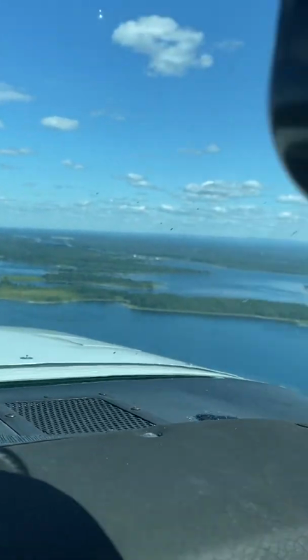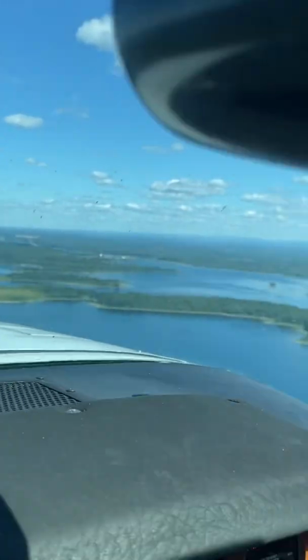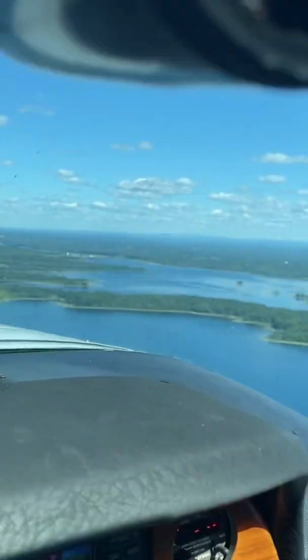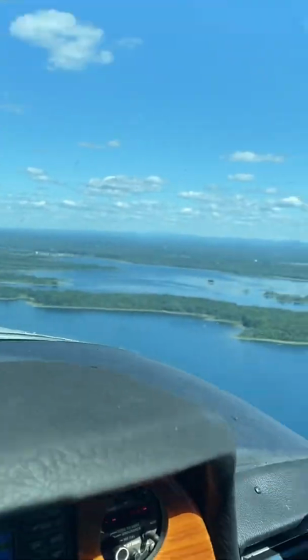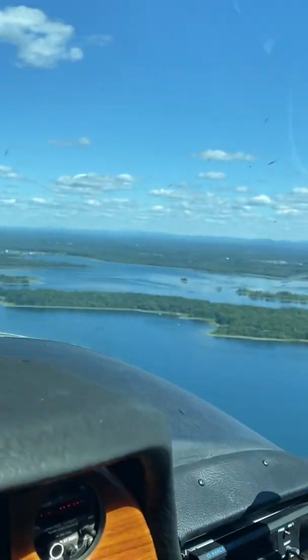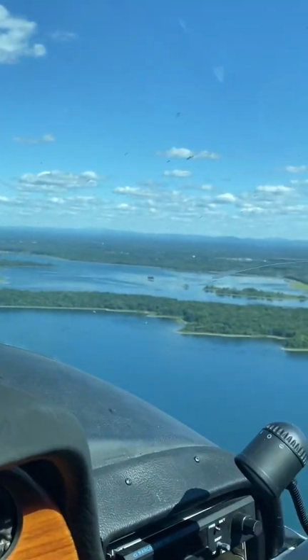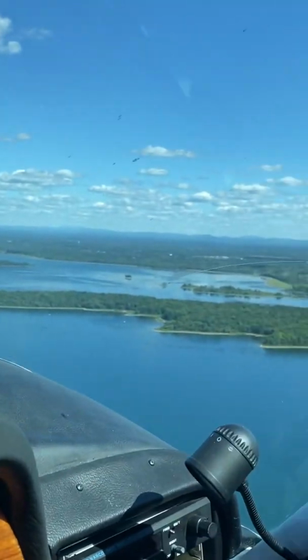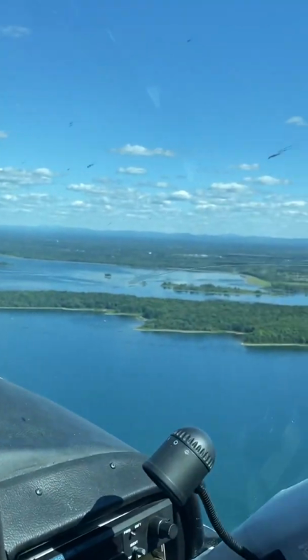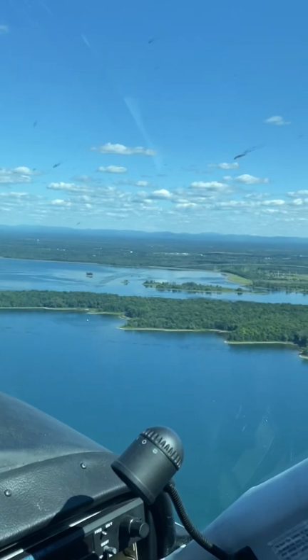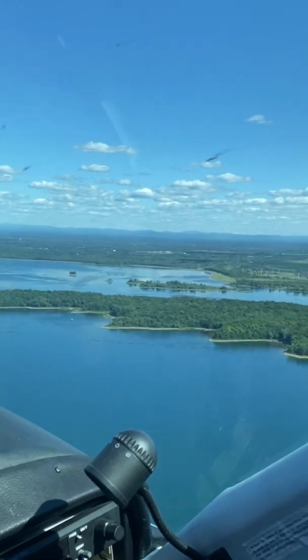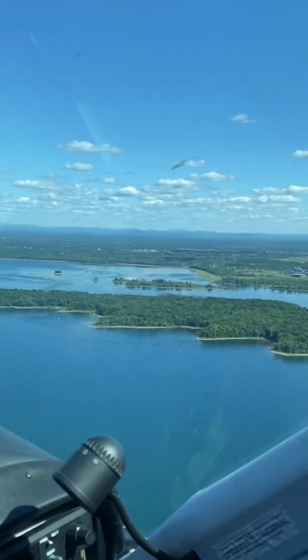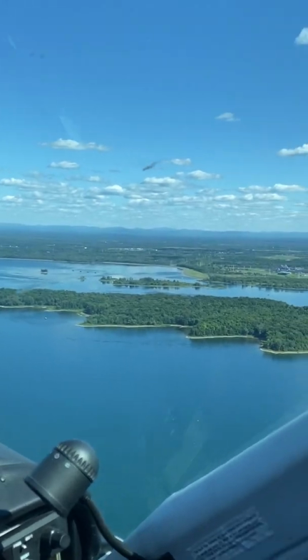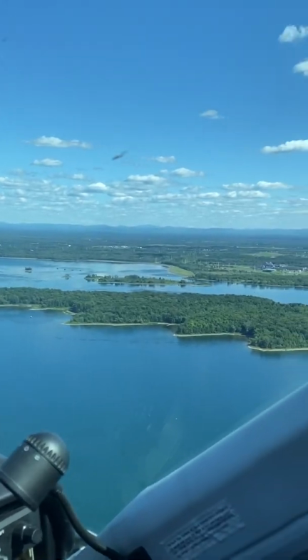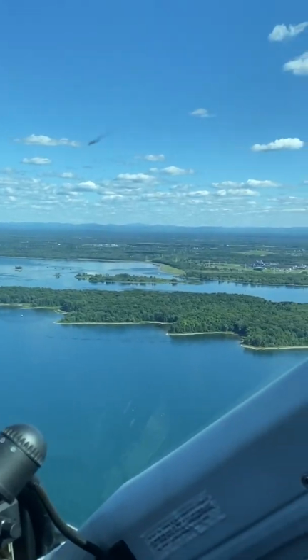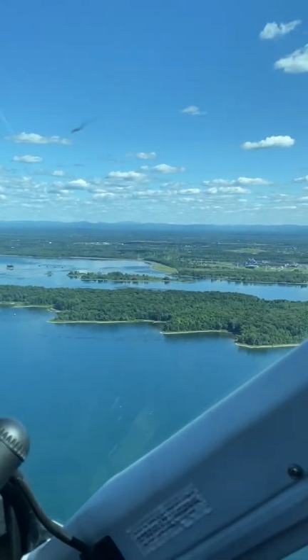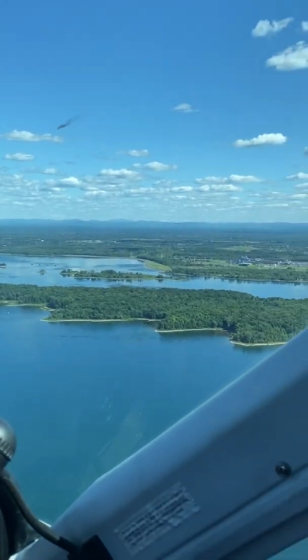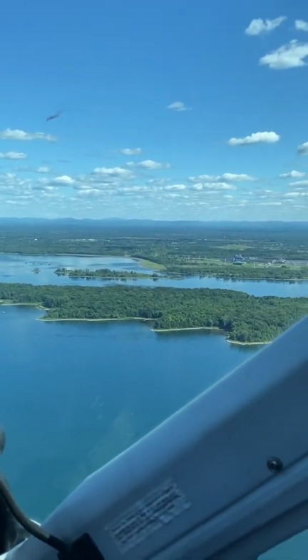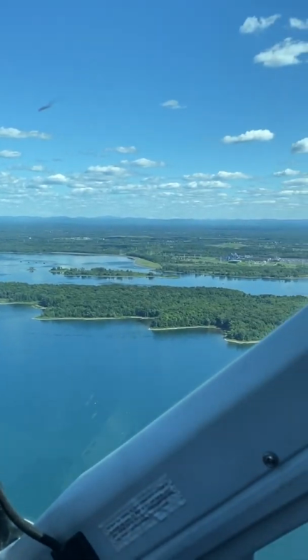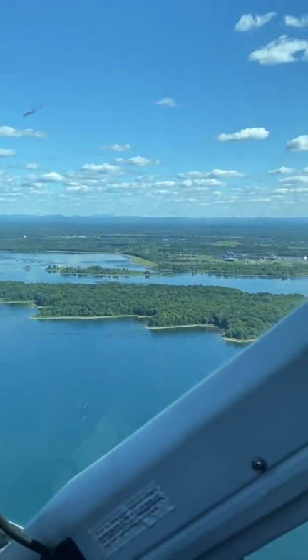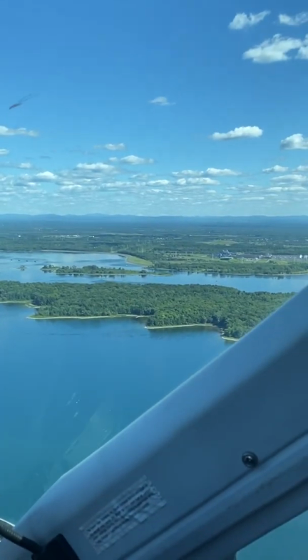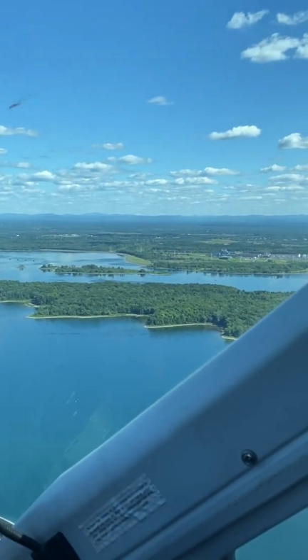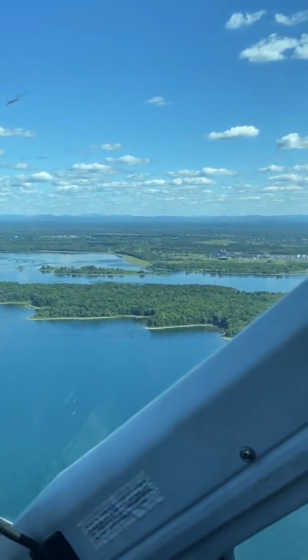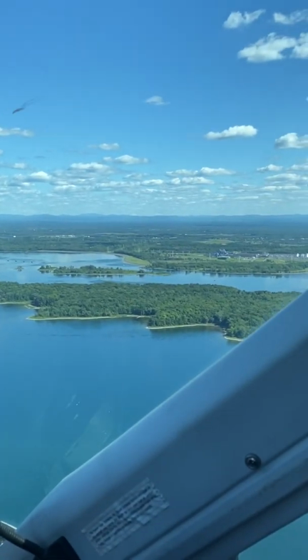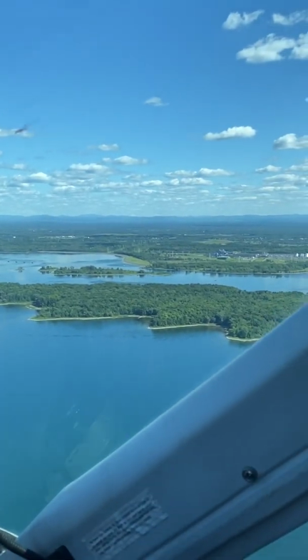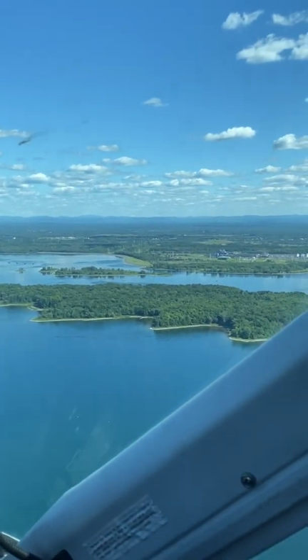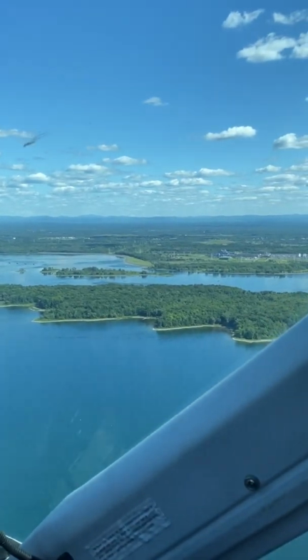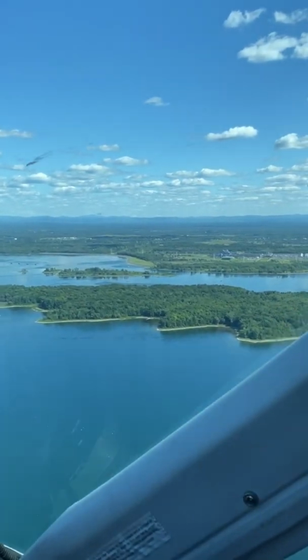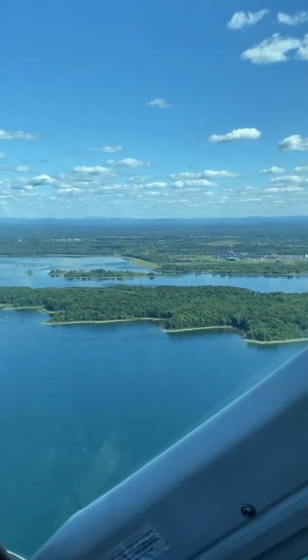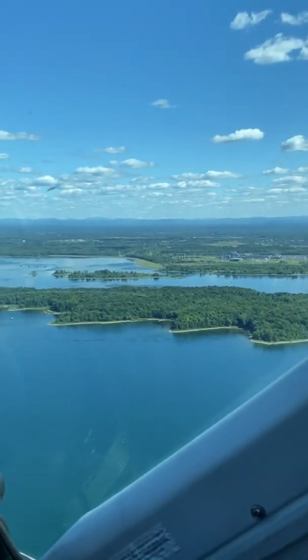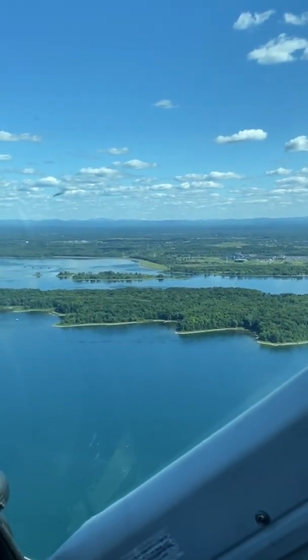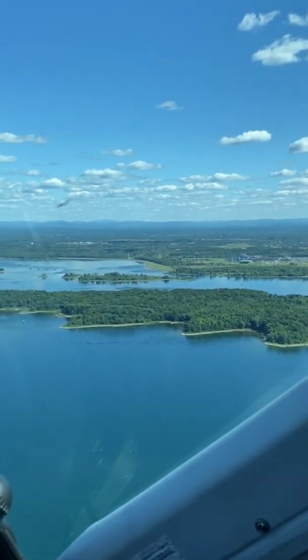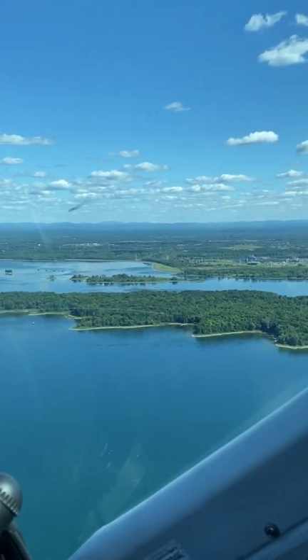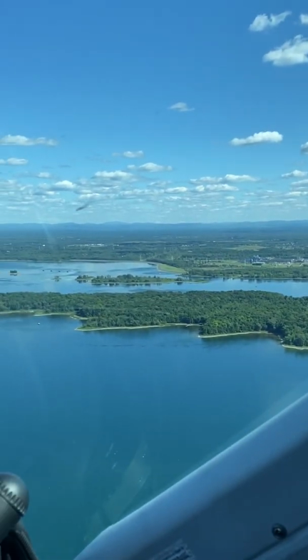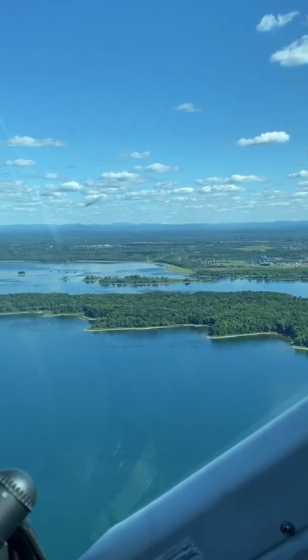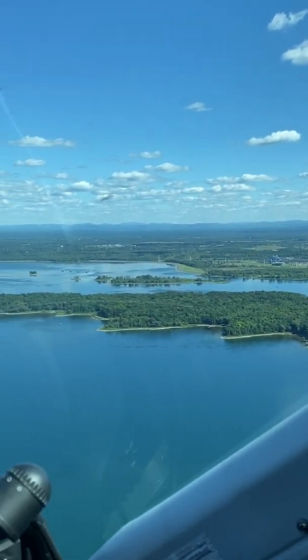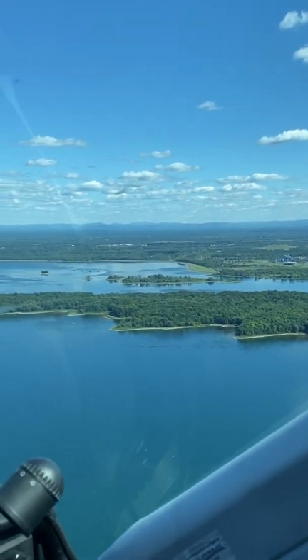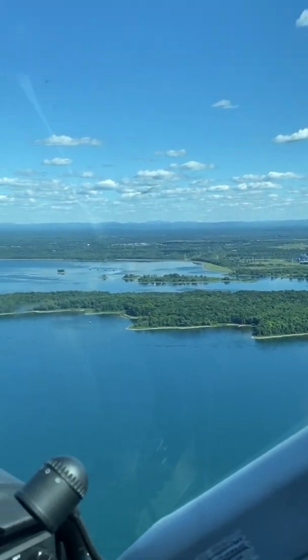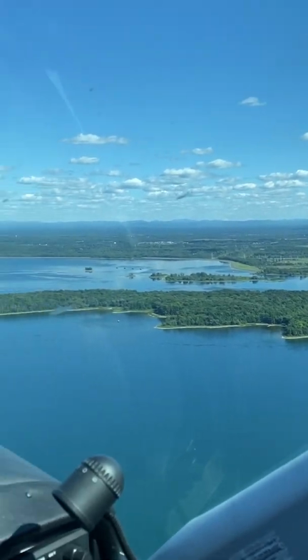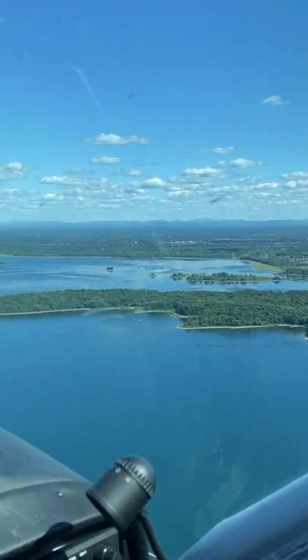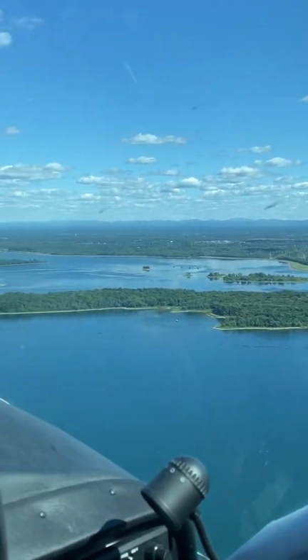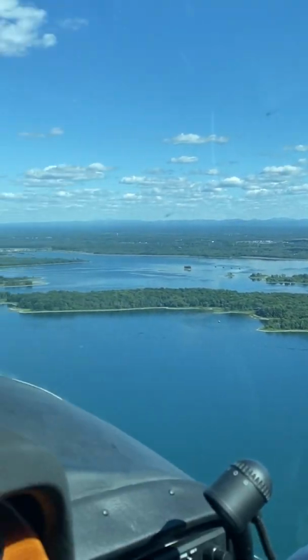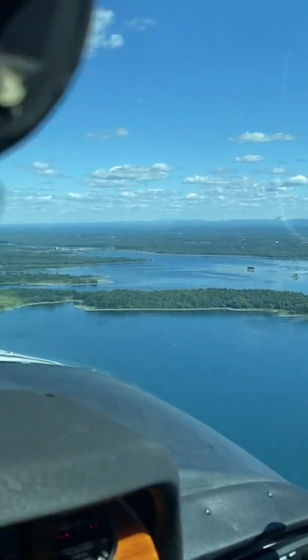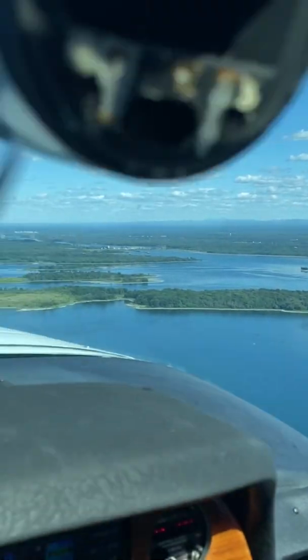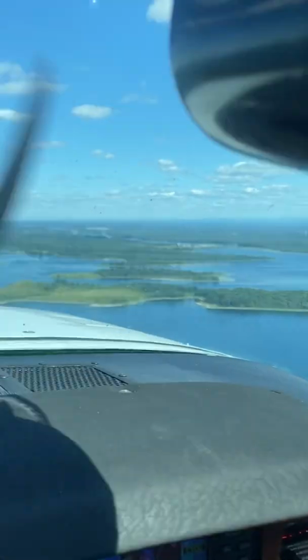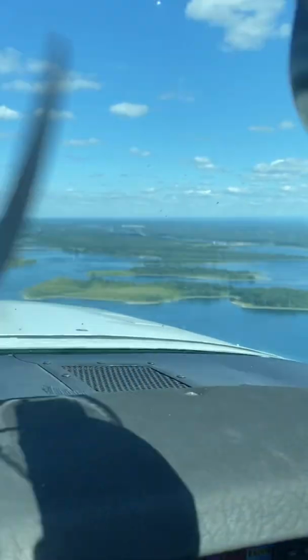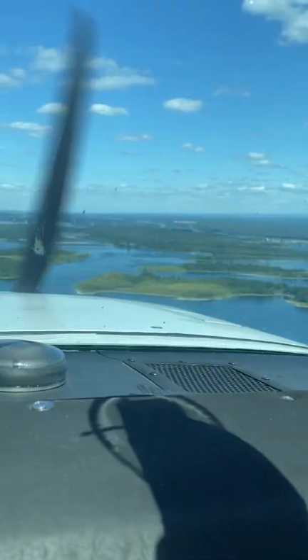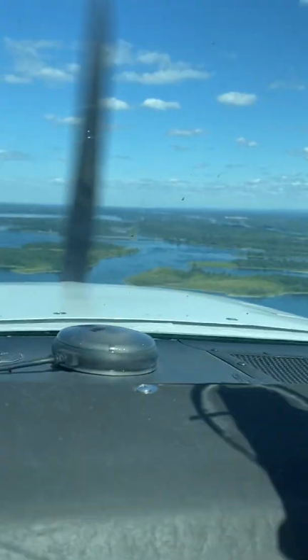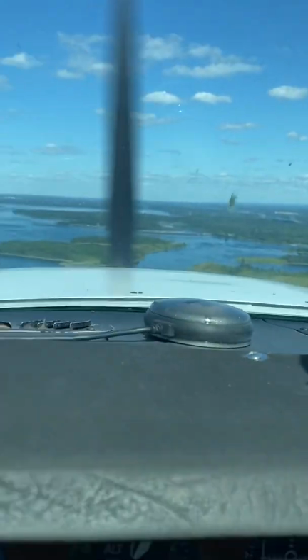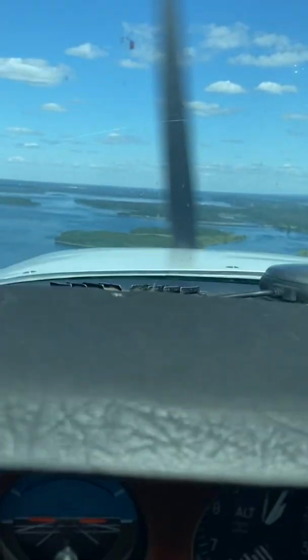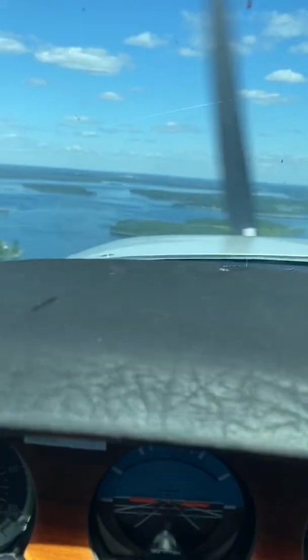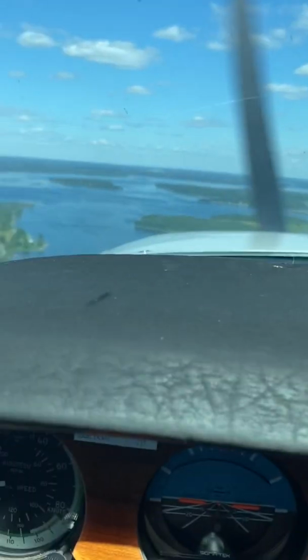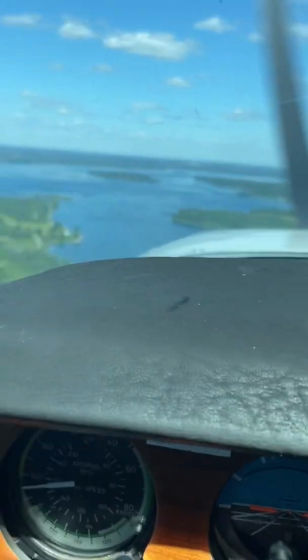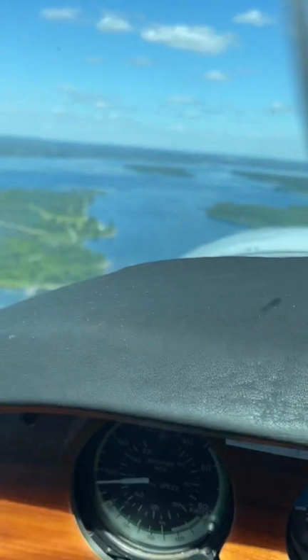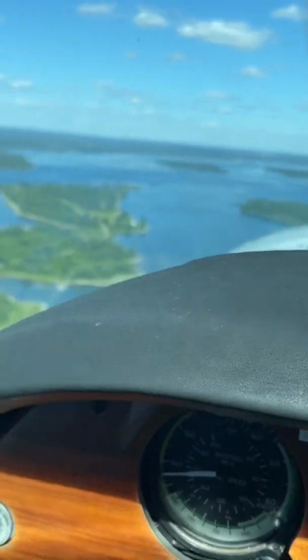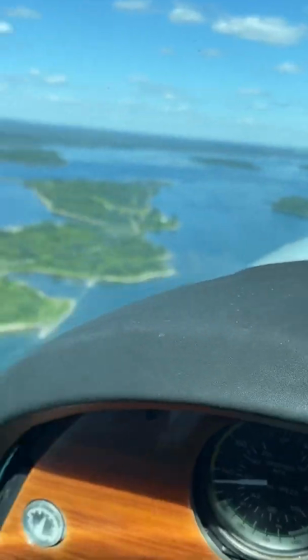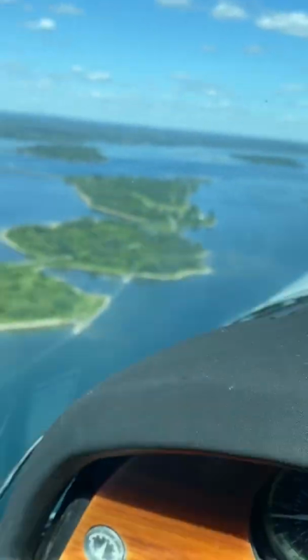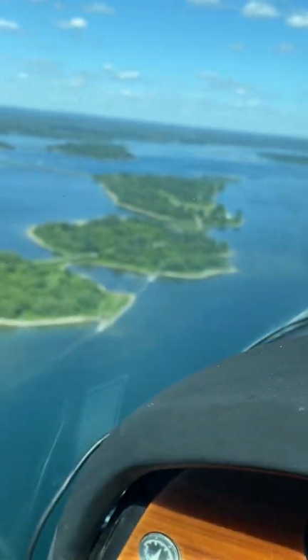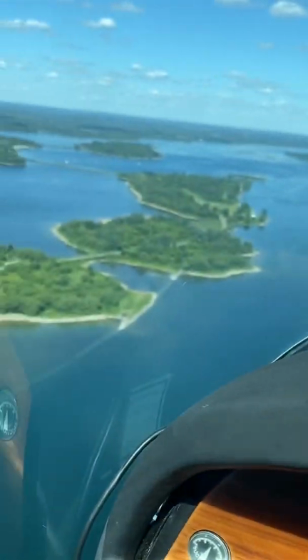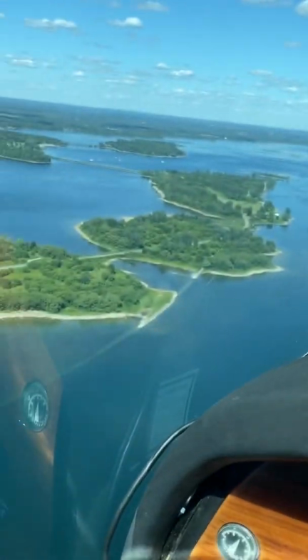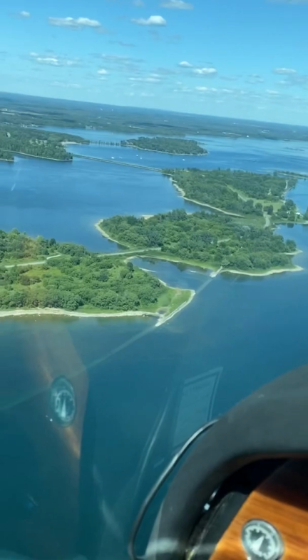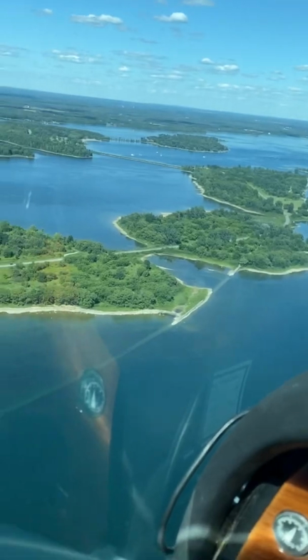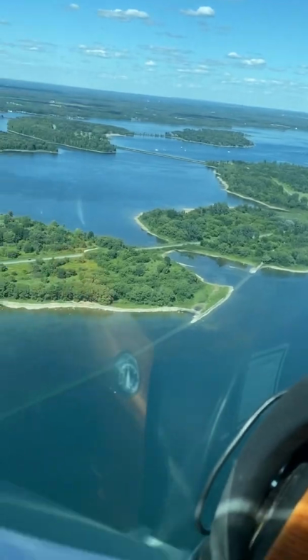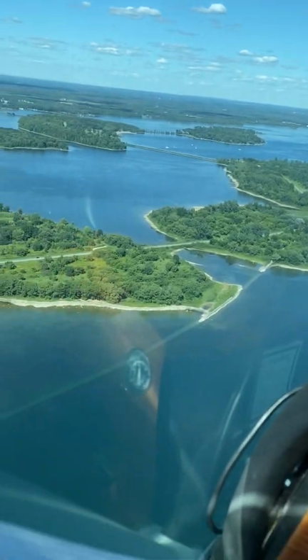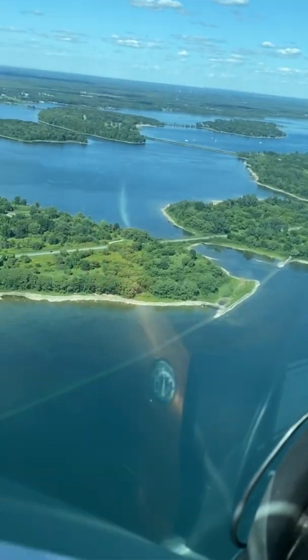And of course, this is our neighbors to the south, the US. So as you can see, we're really close.